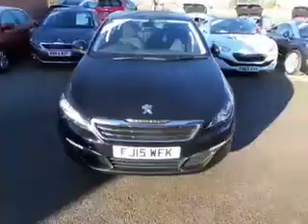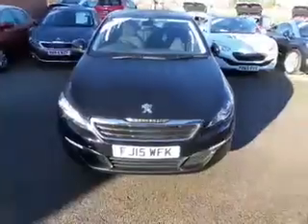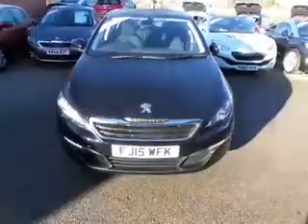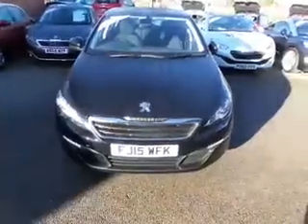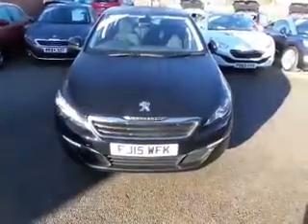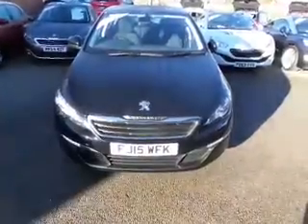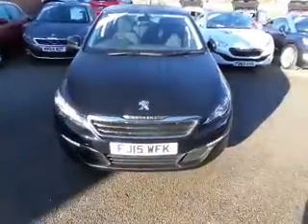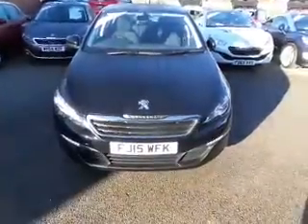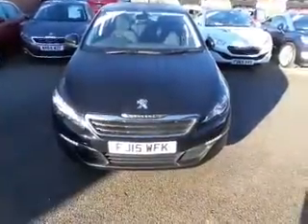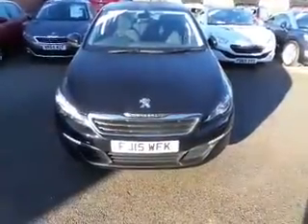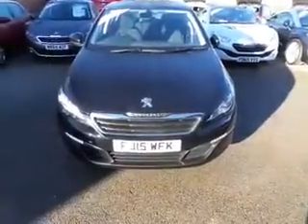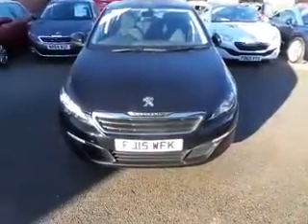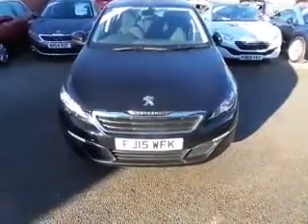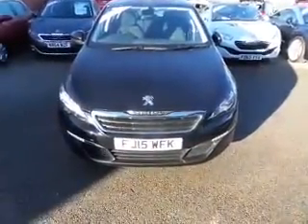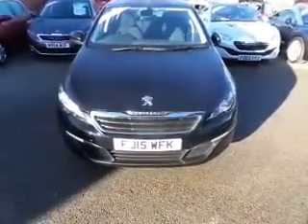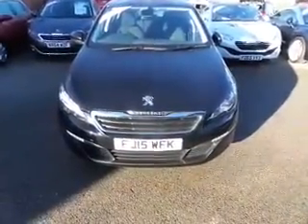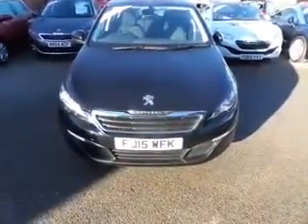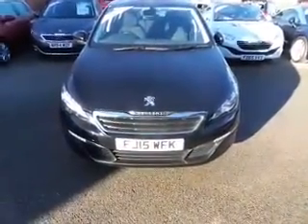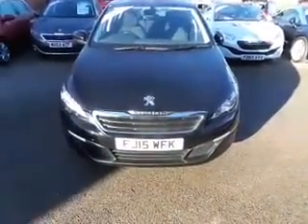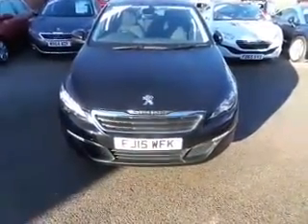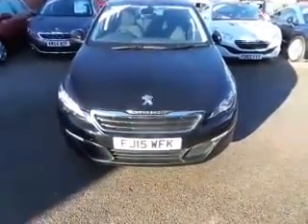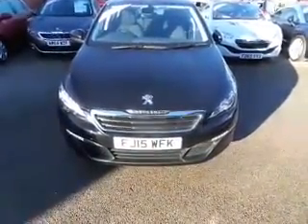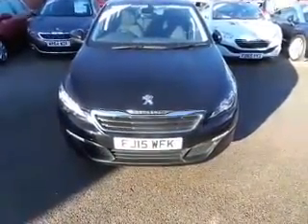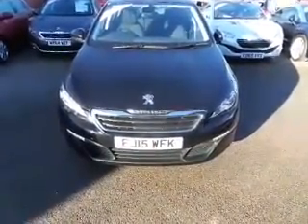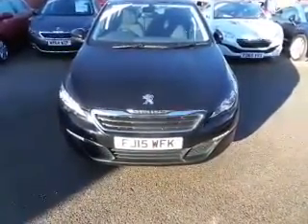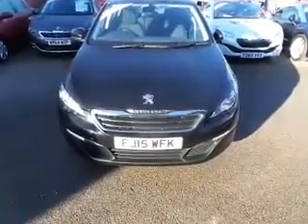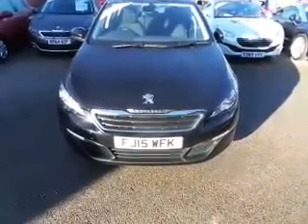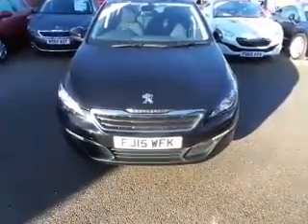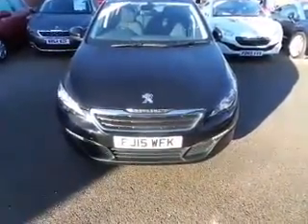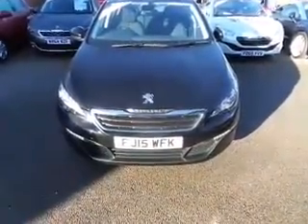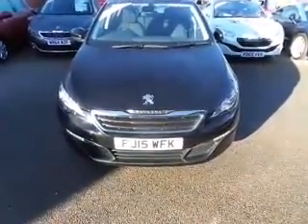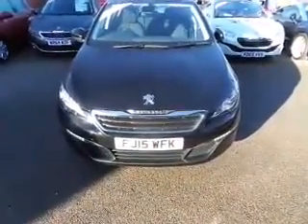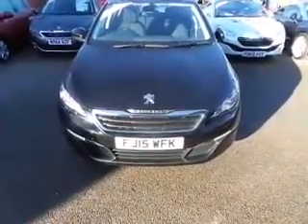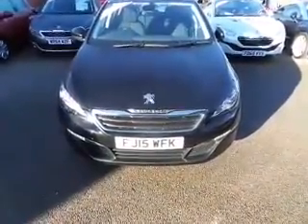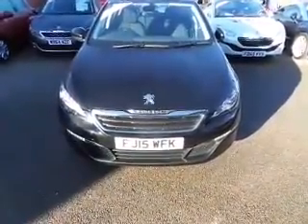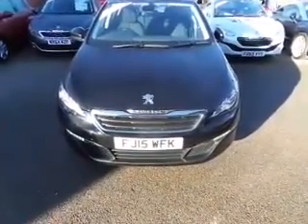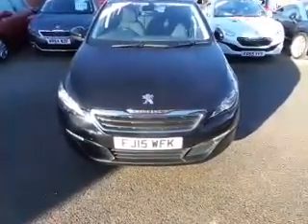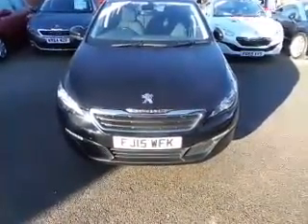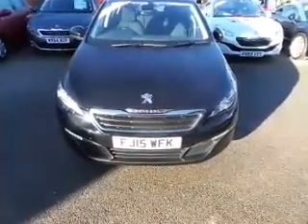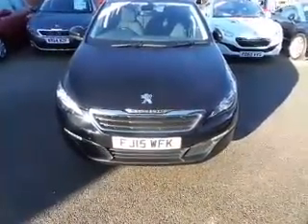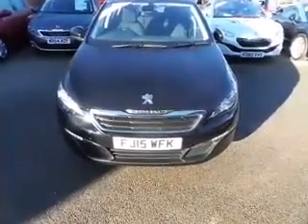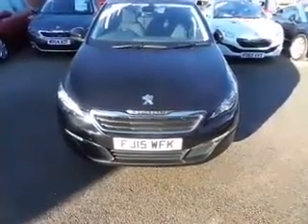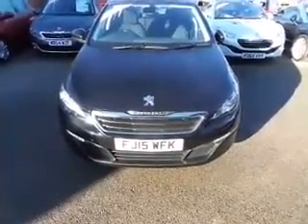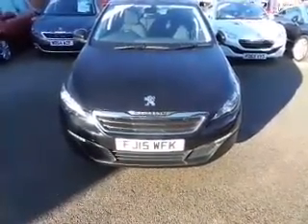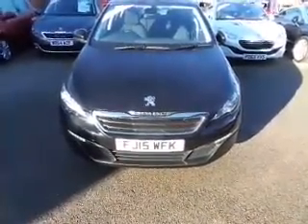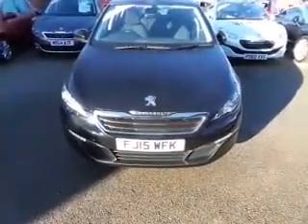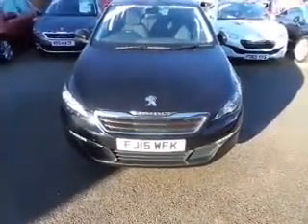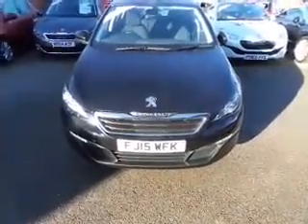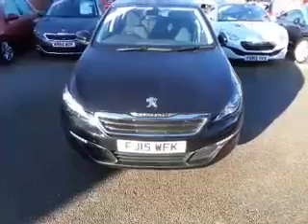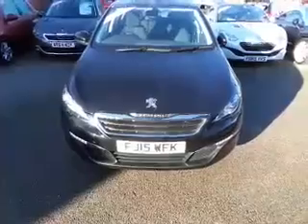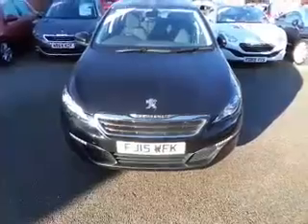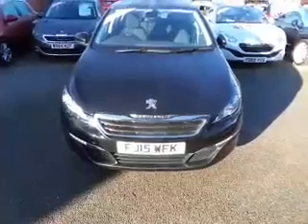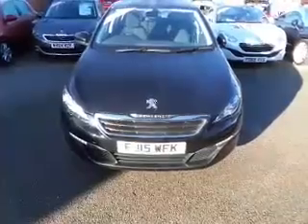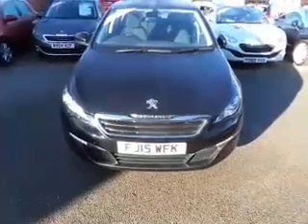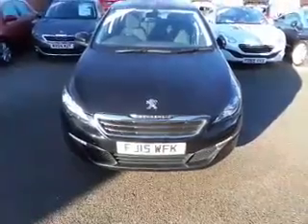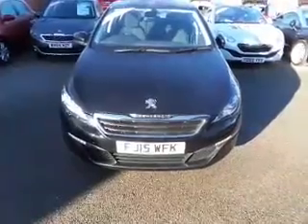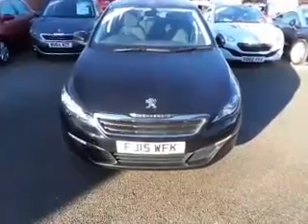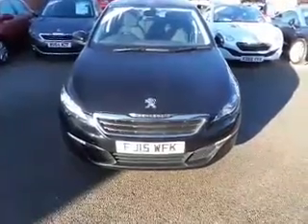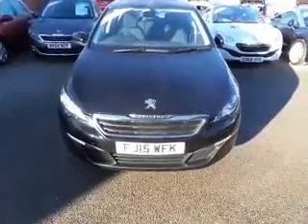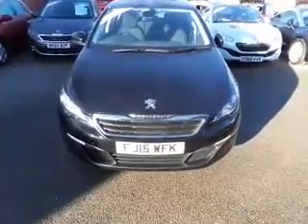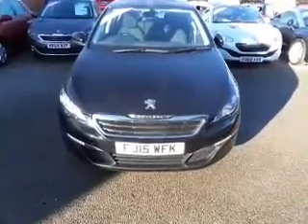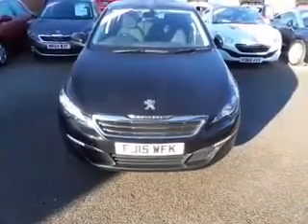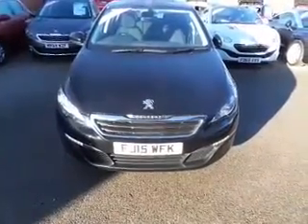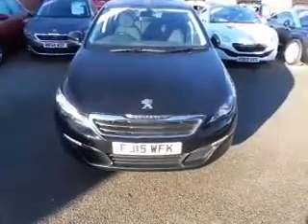Today we have a 308 hatchback, 1.6 diesel, Active, in Nera Black.